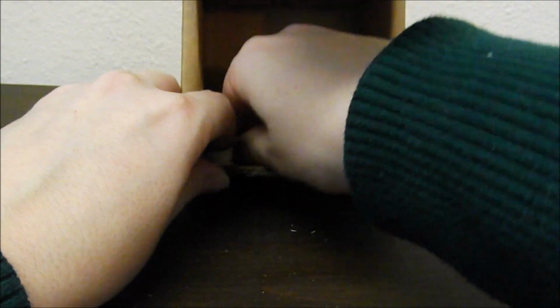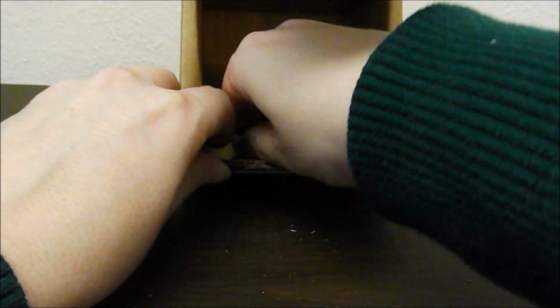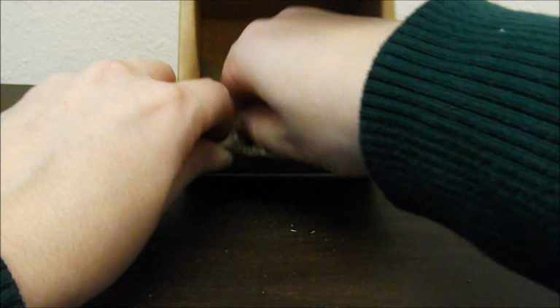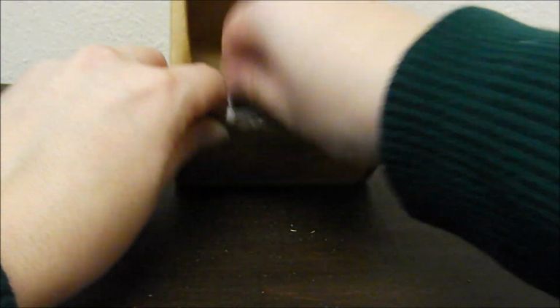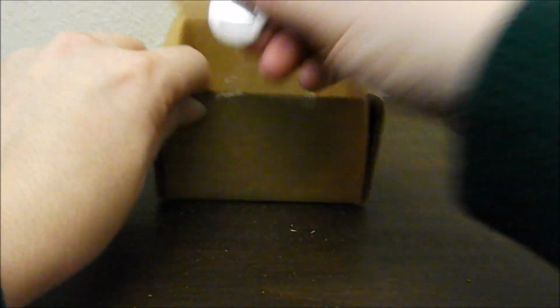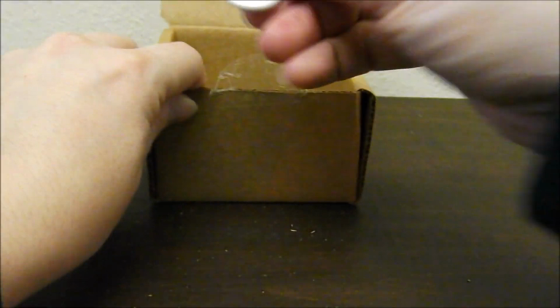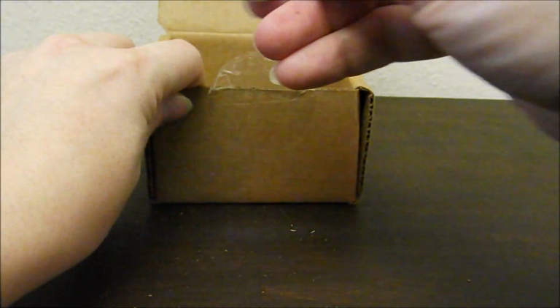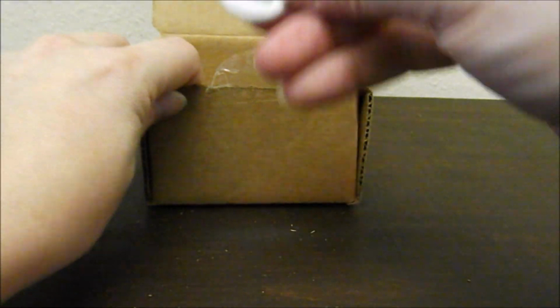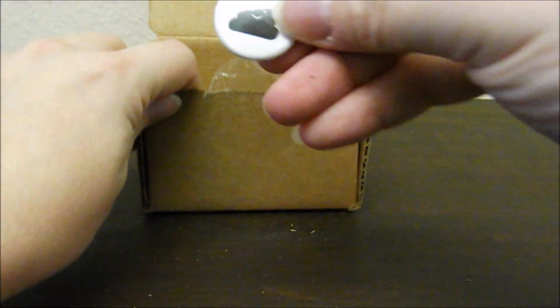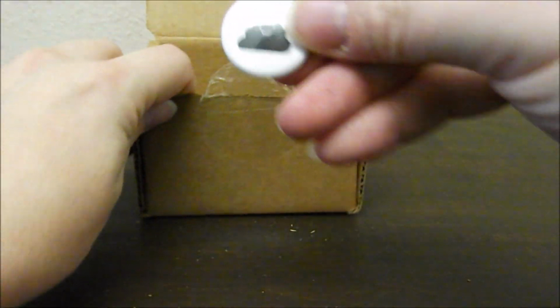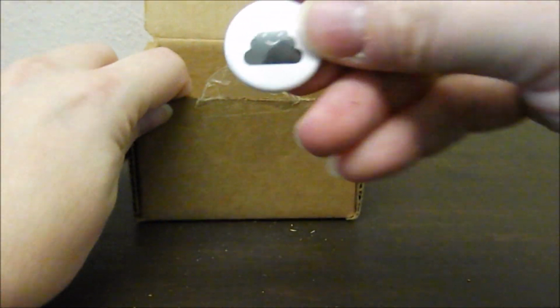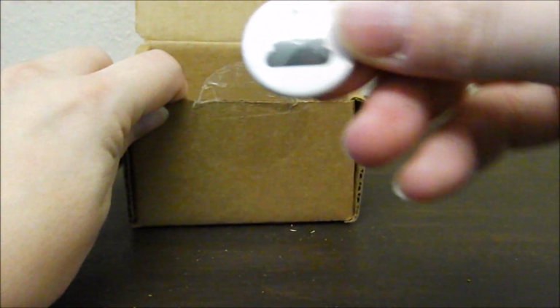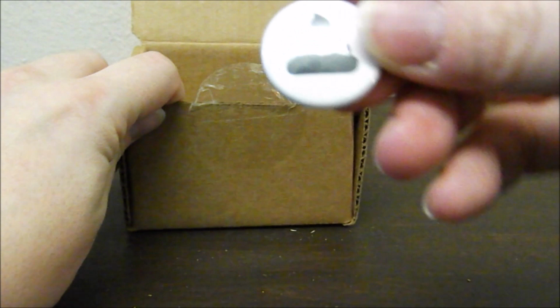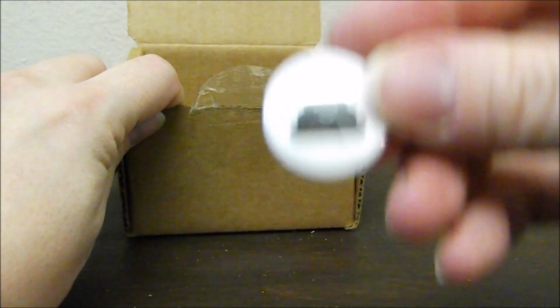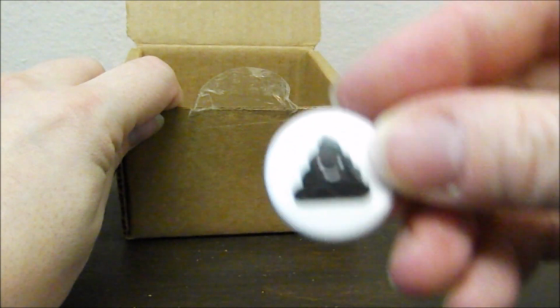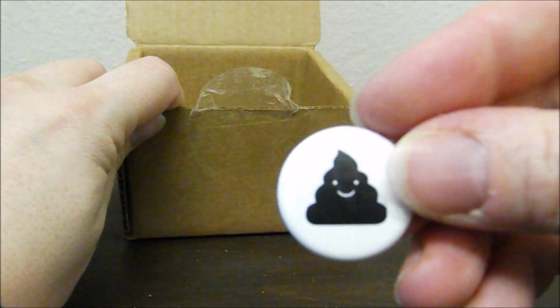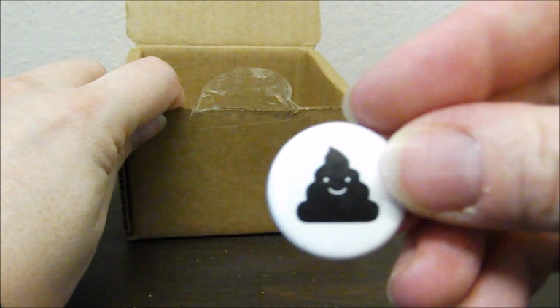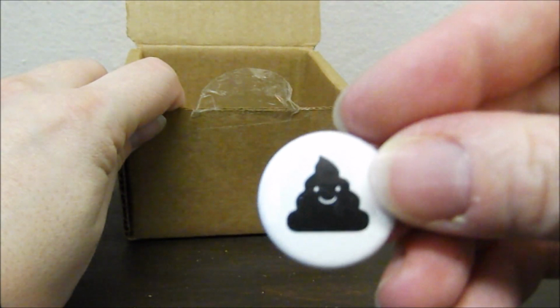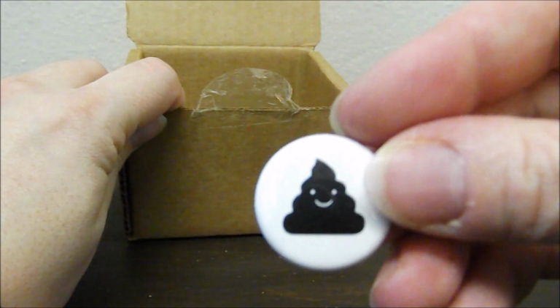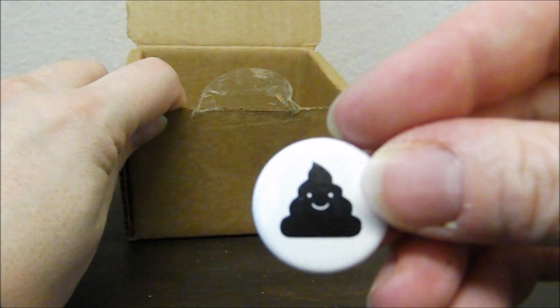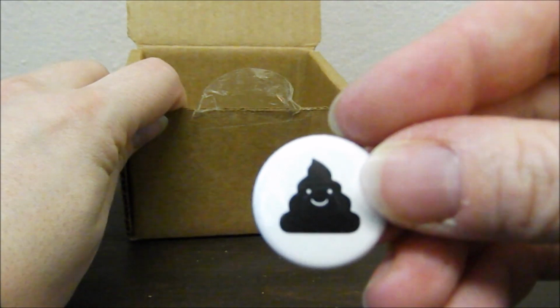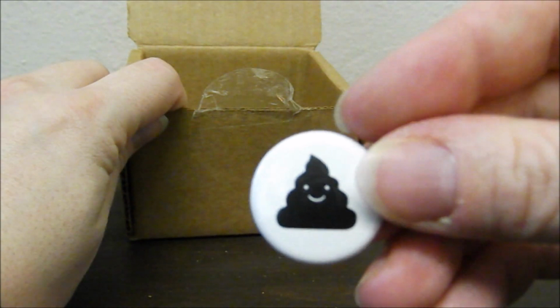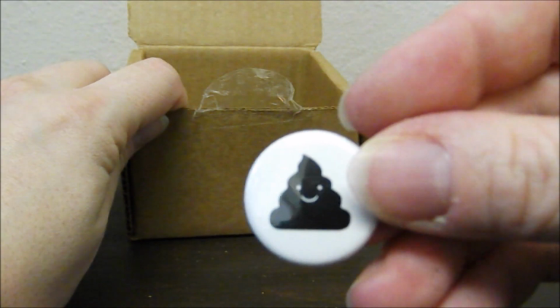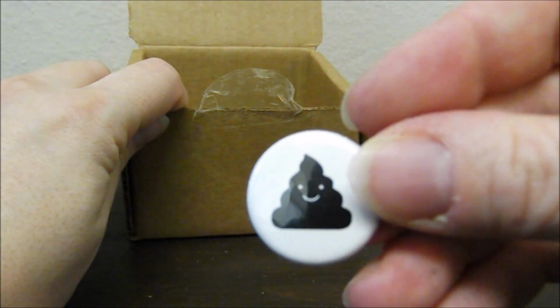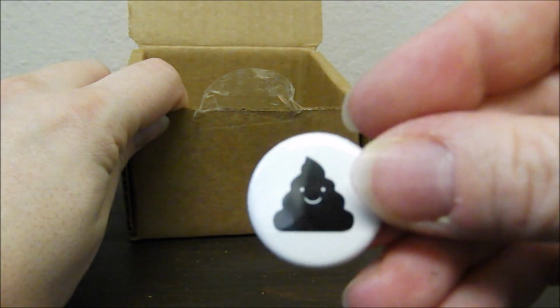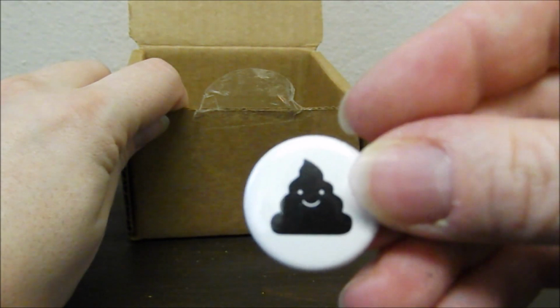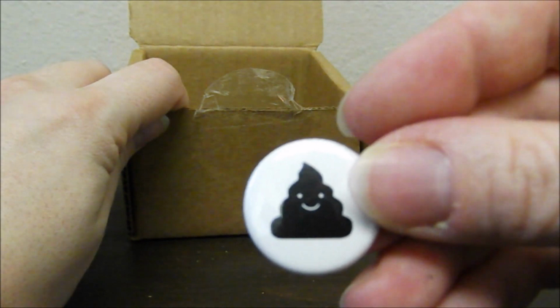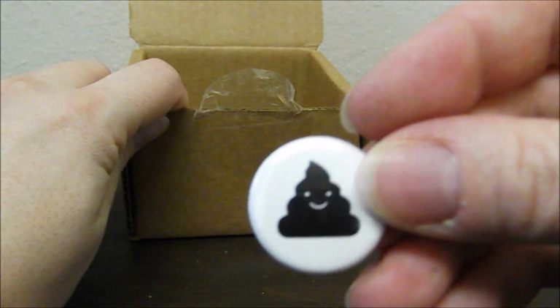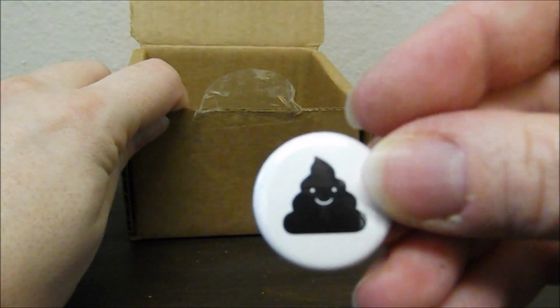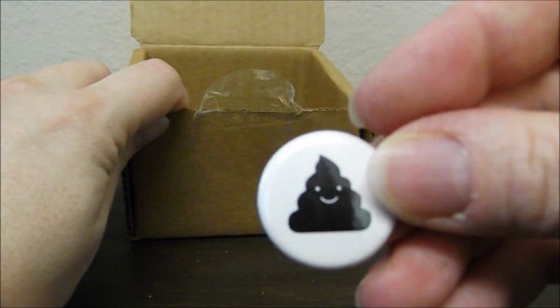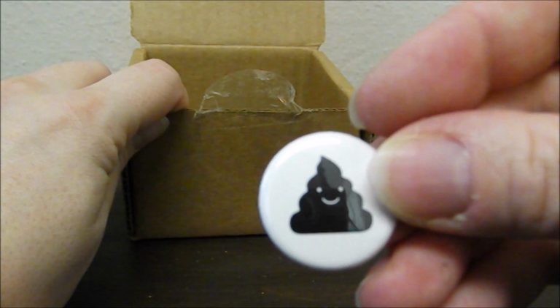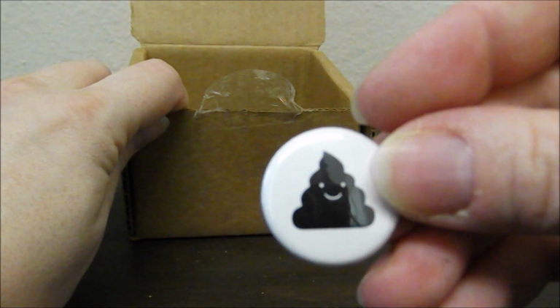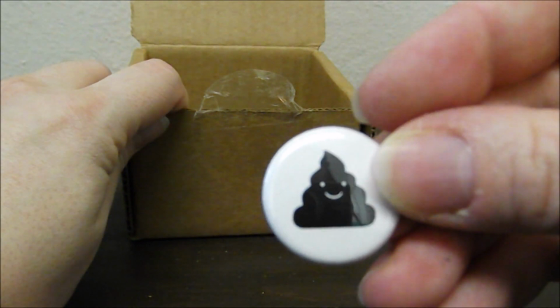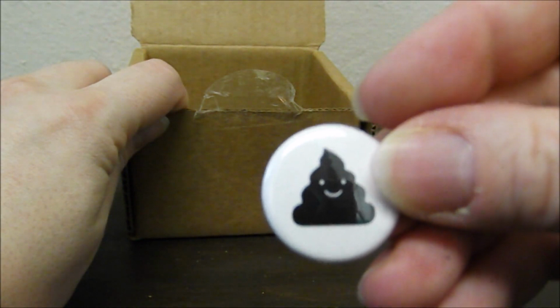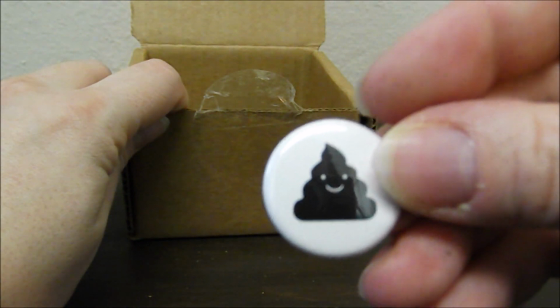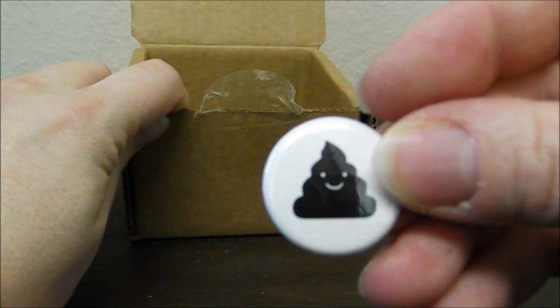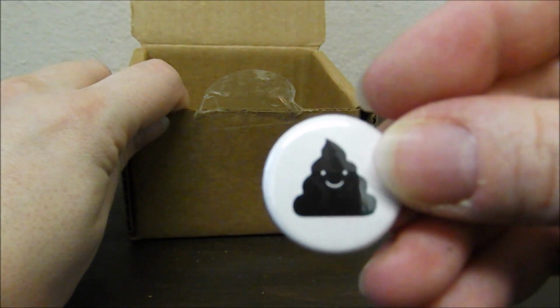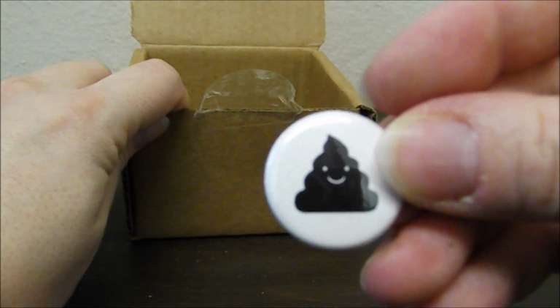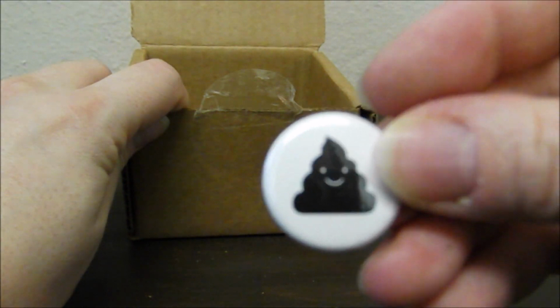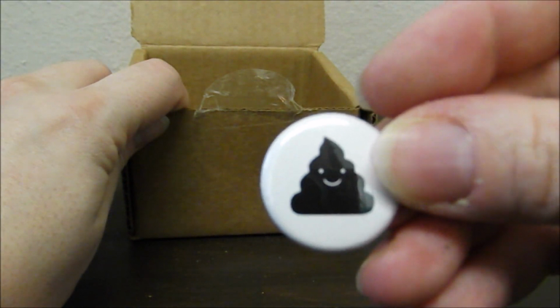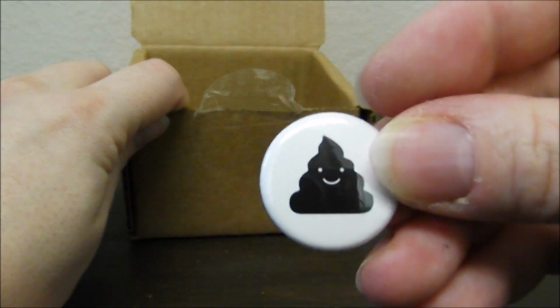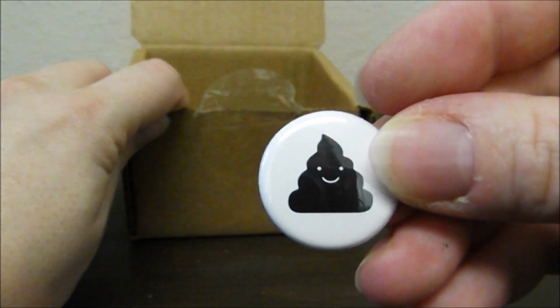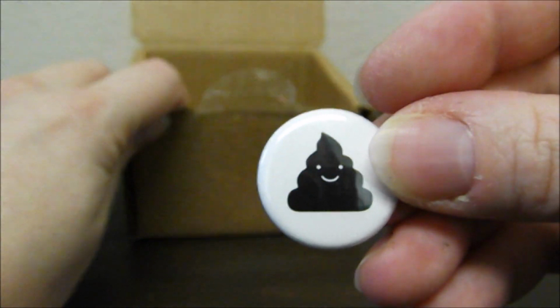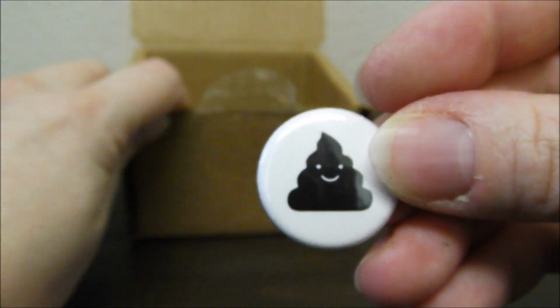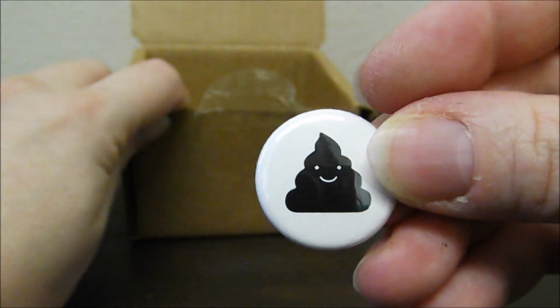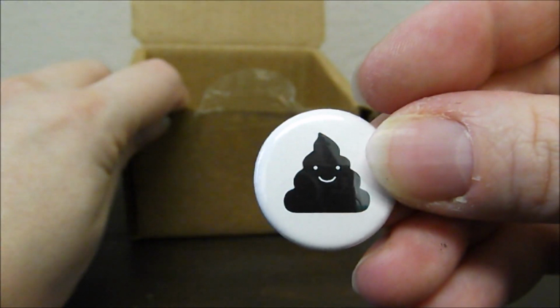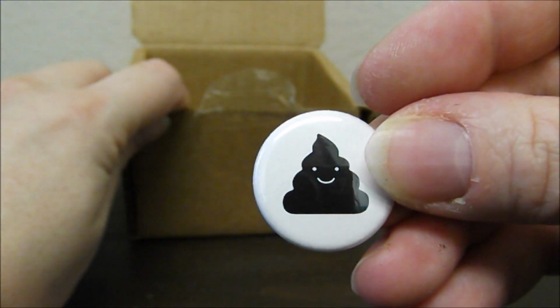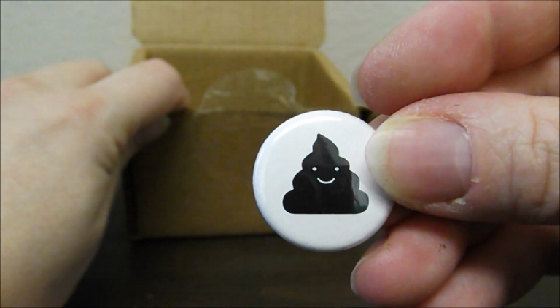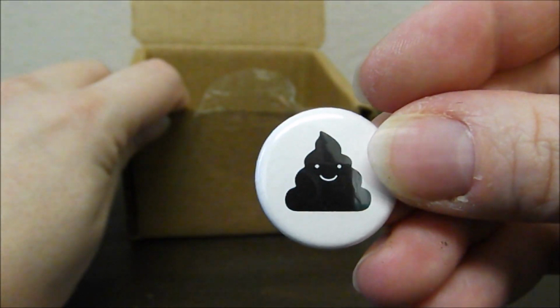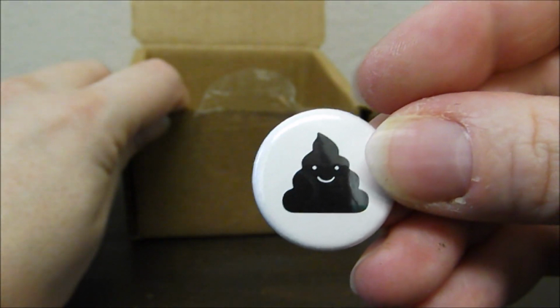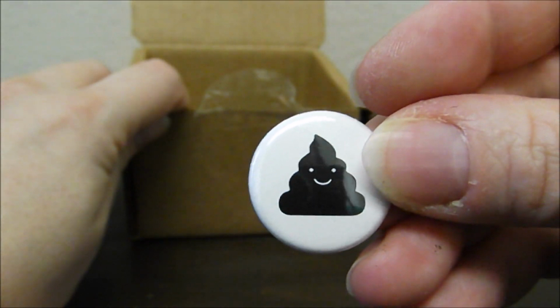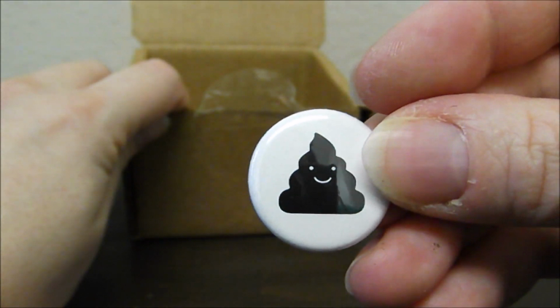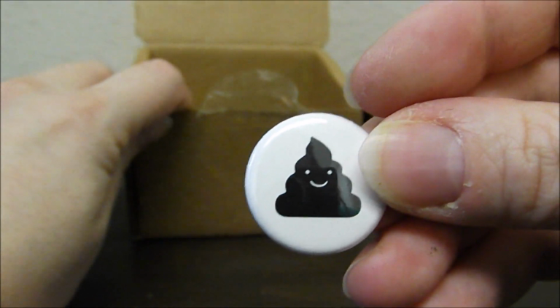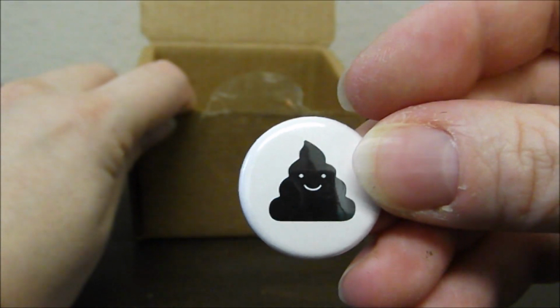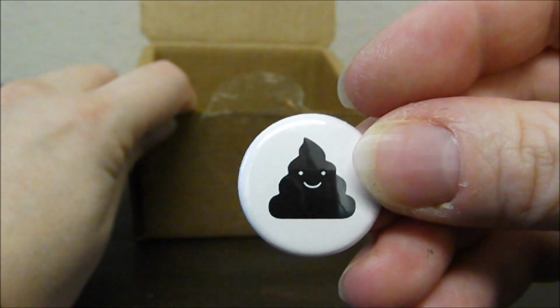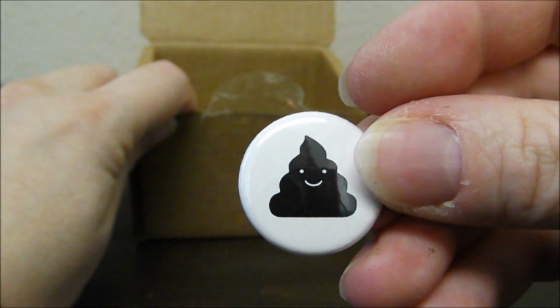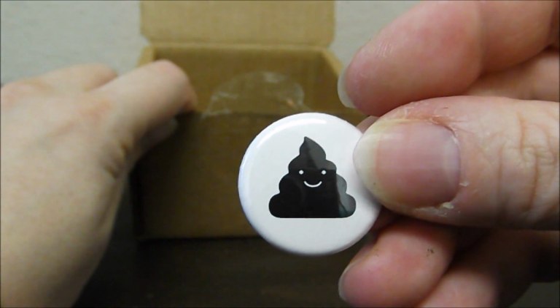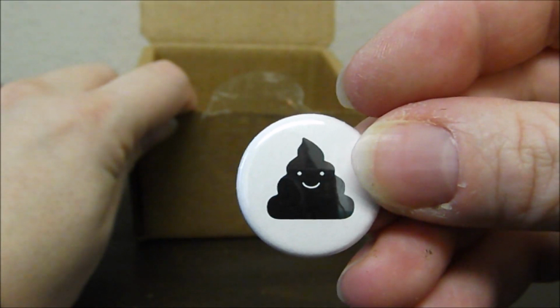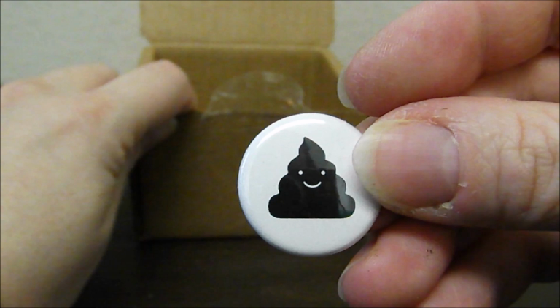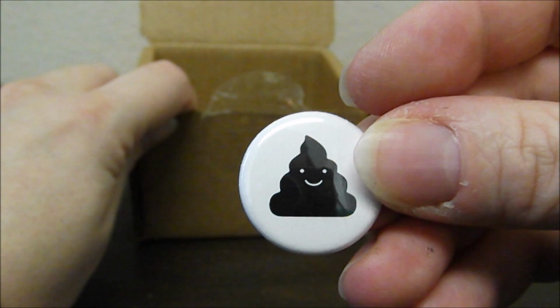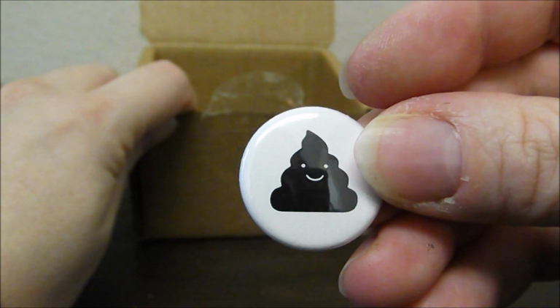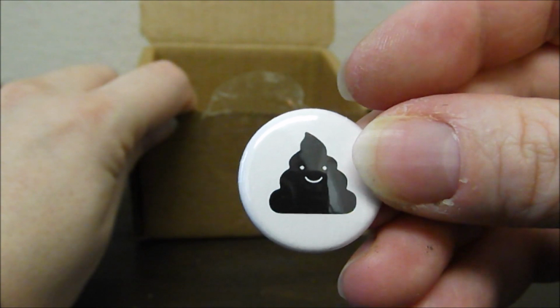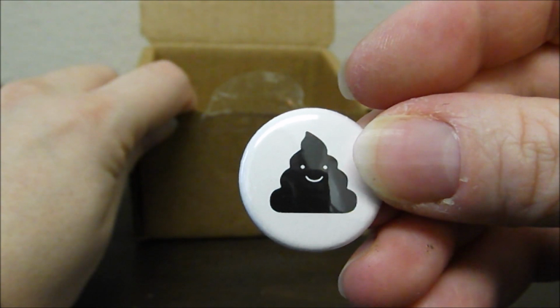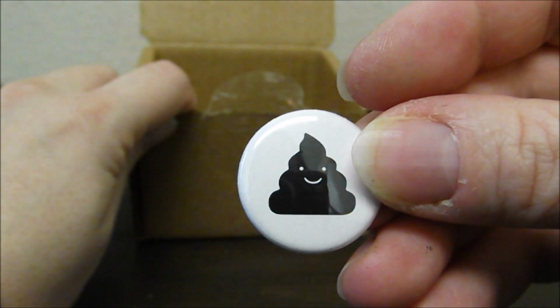And here's what was rattling around in there — a happy little poop pen. So that's awesome. Thanks for watching this episode.